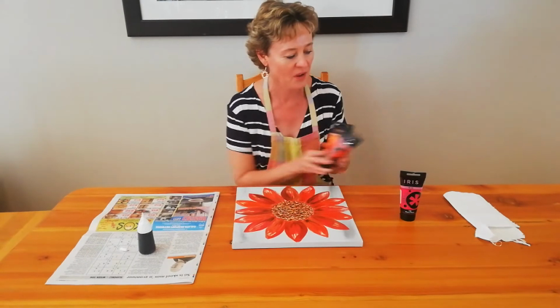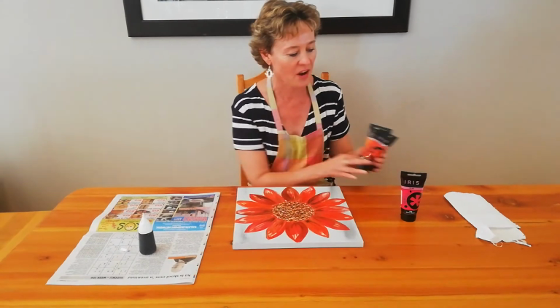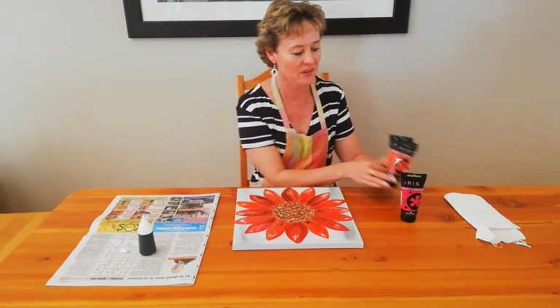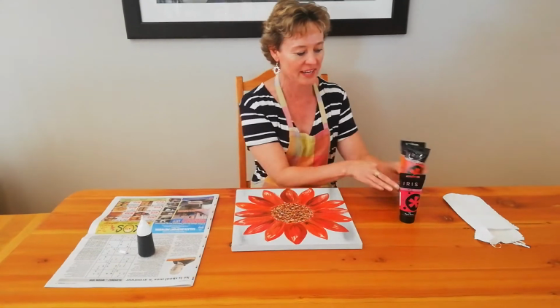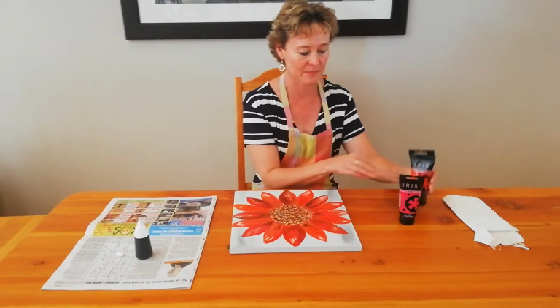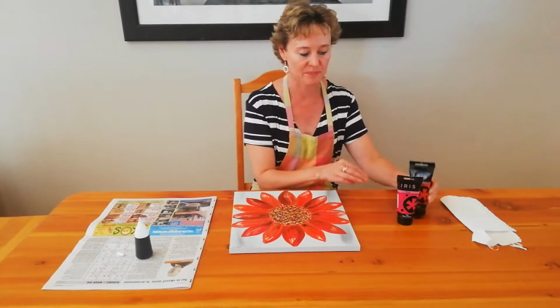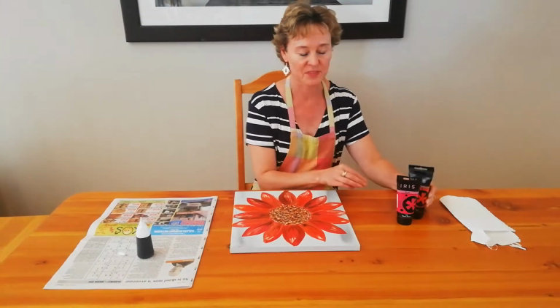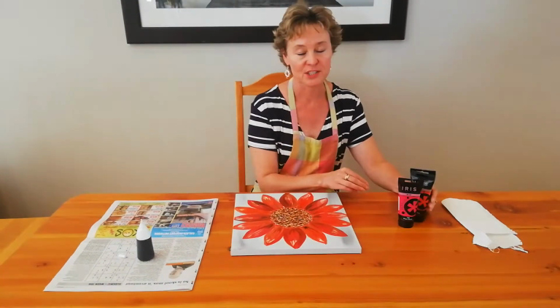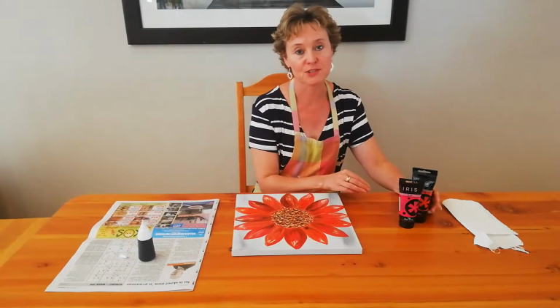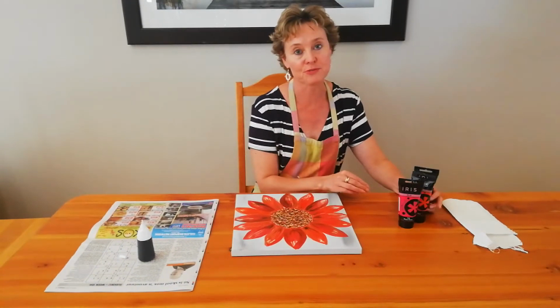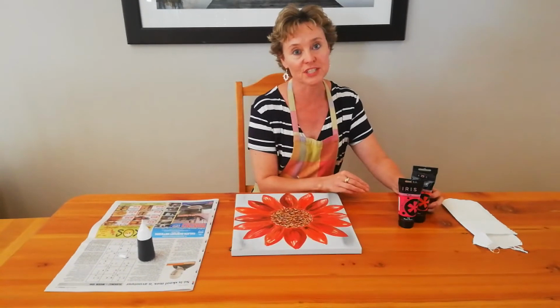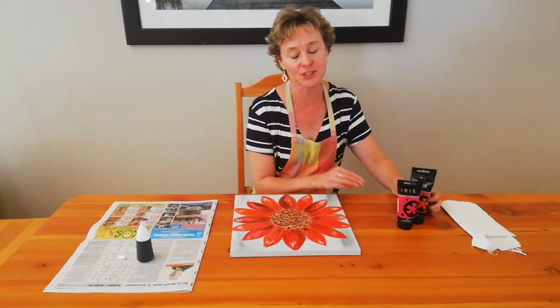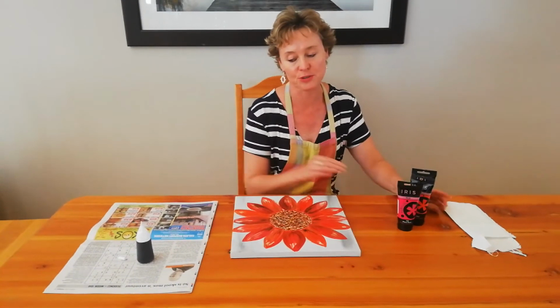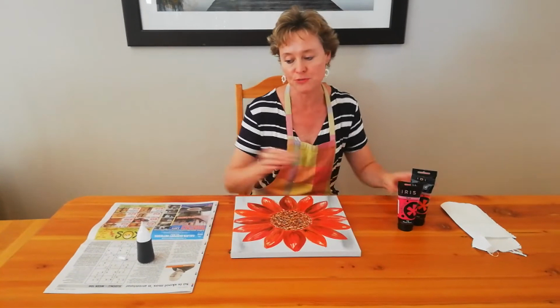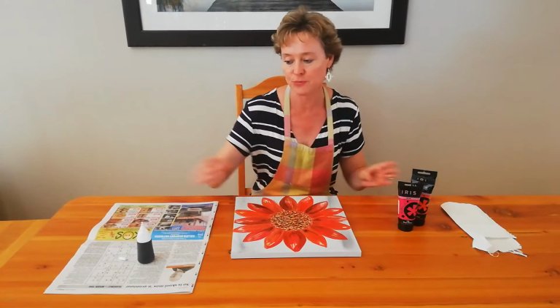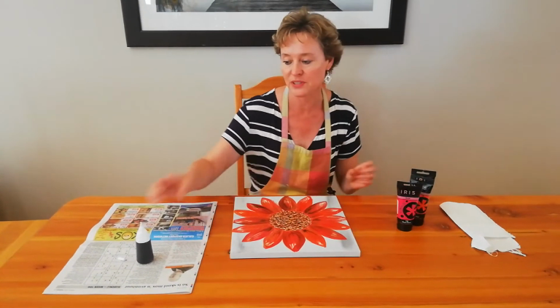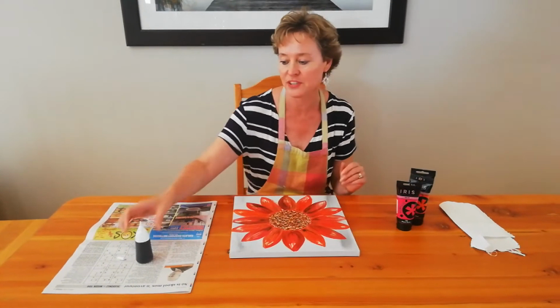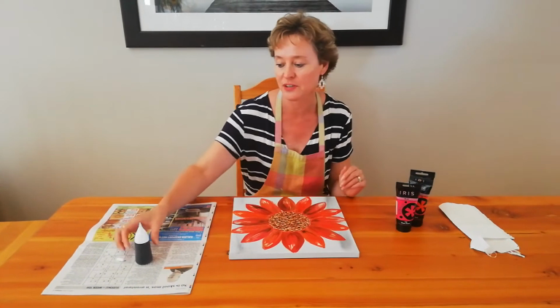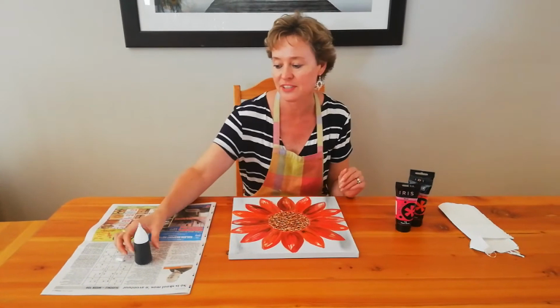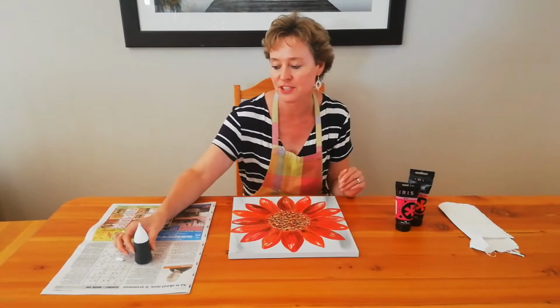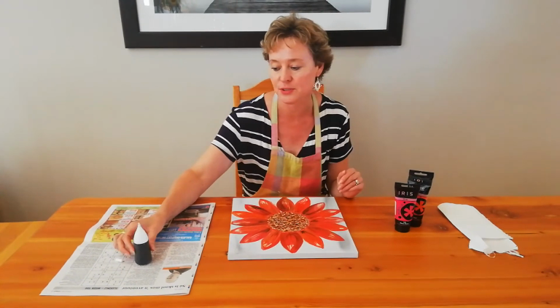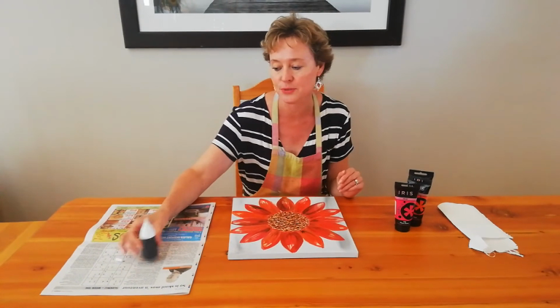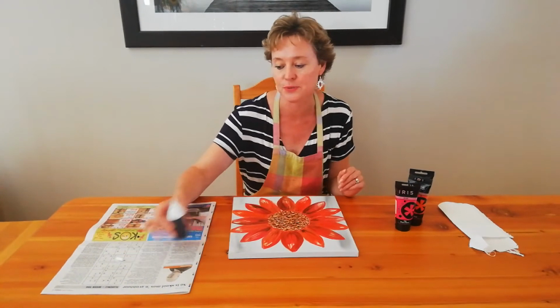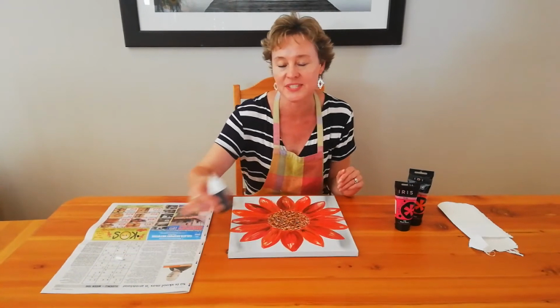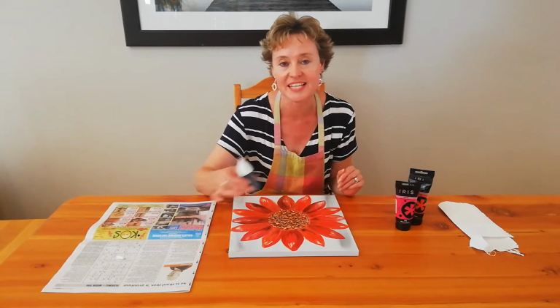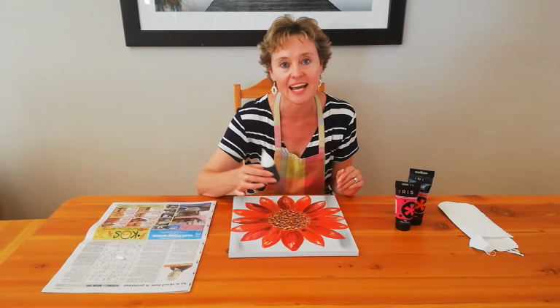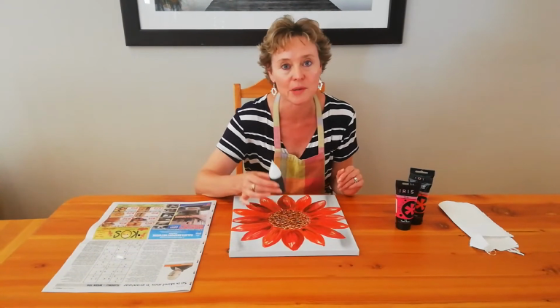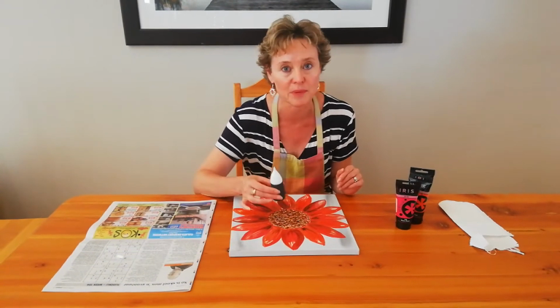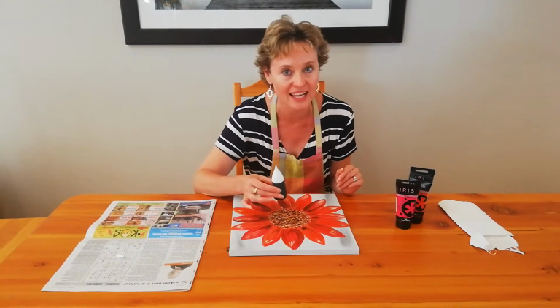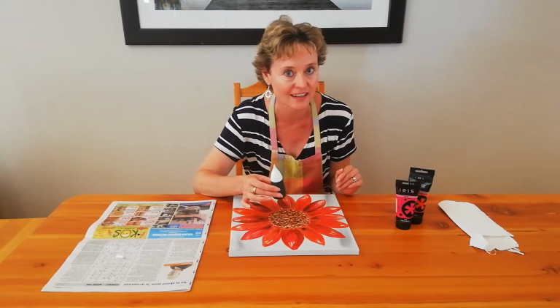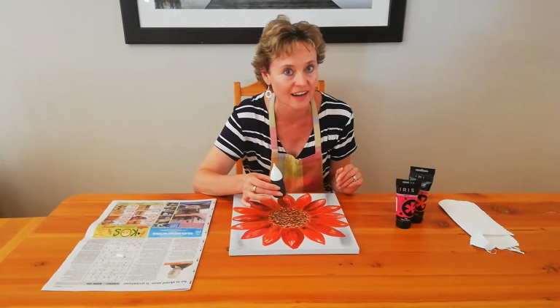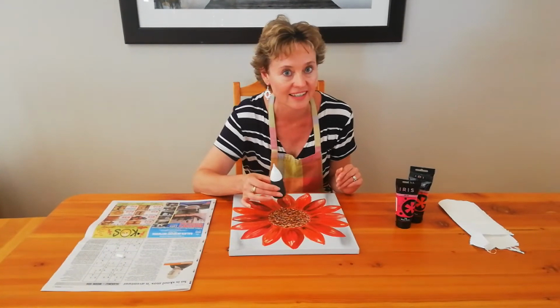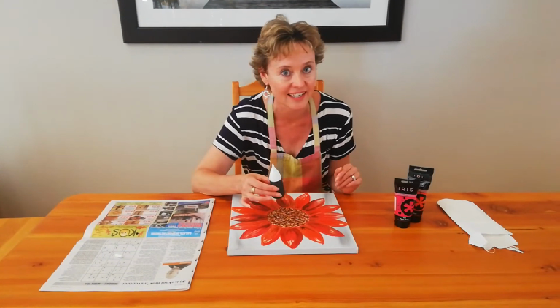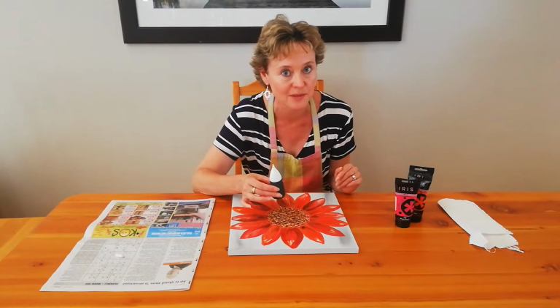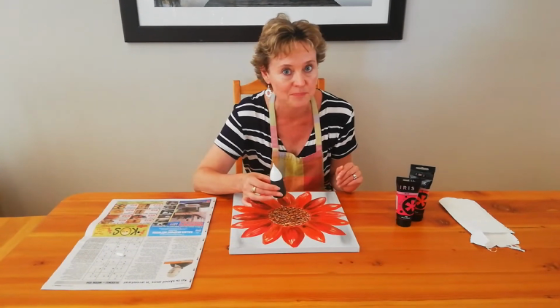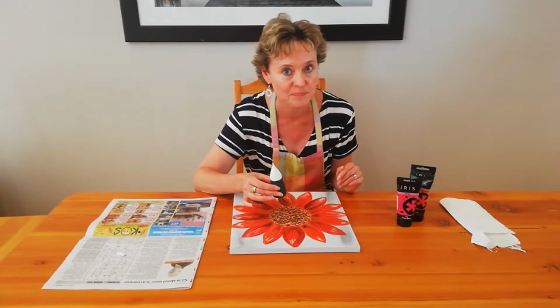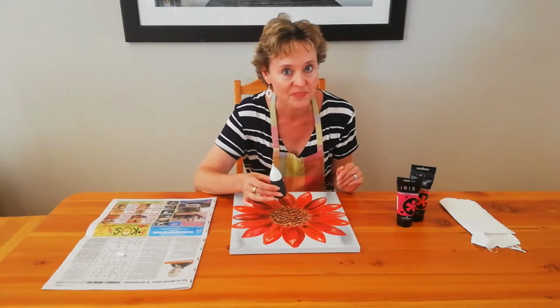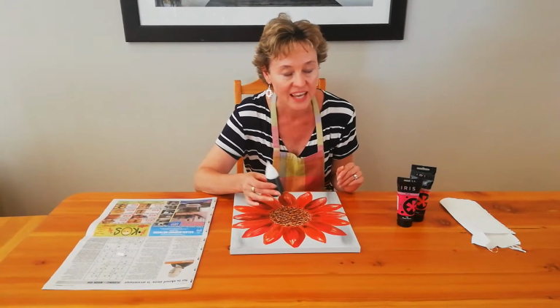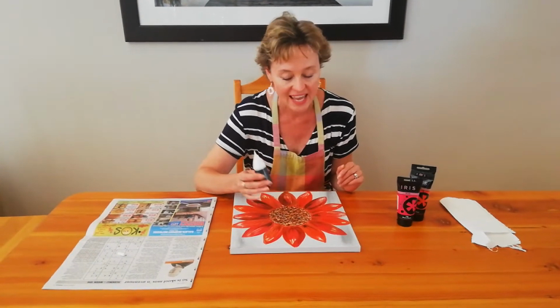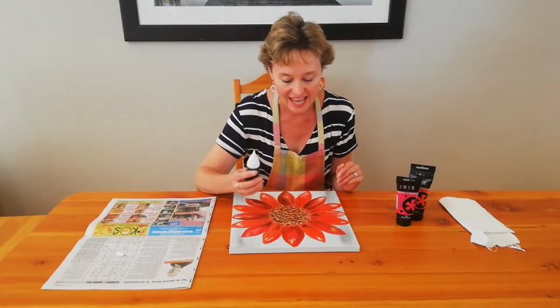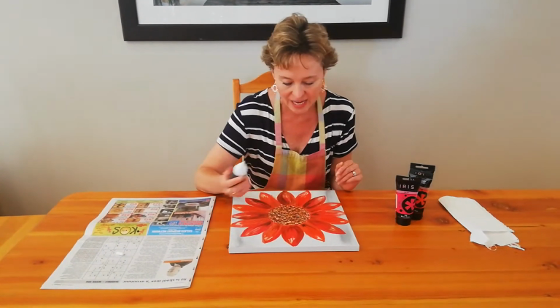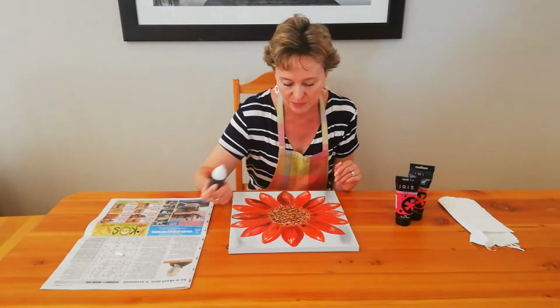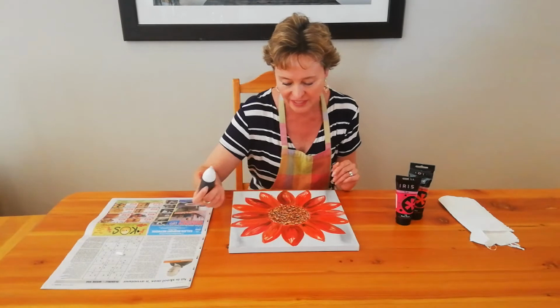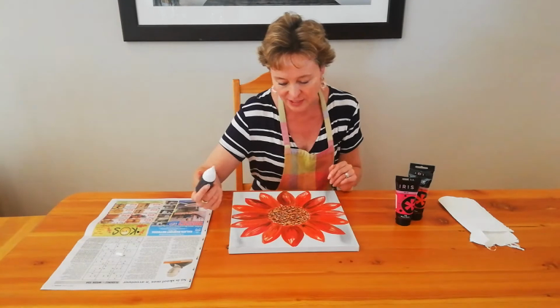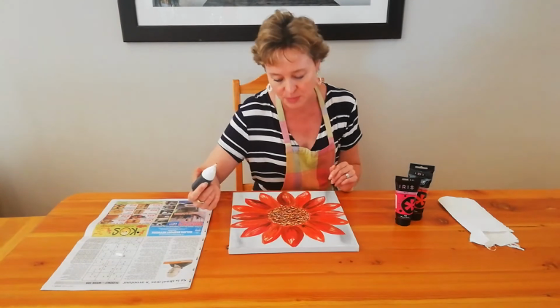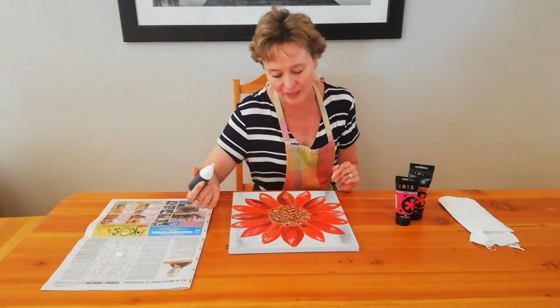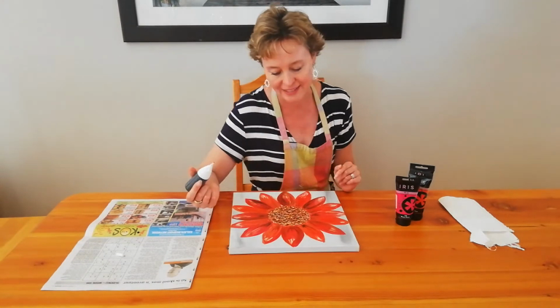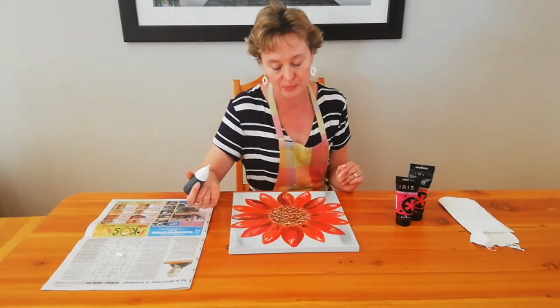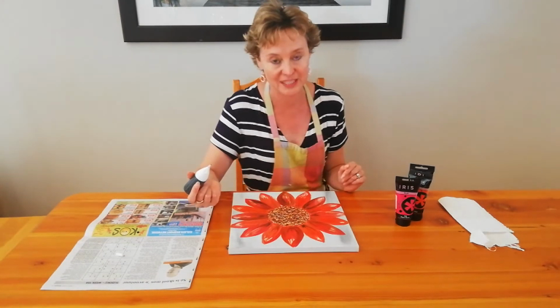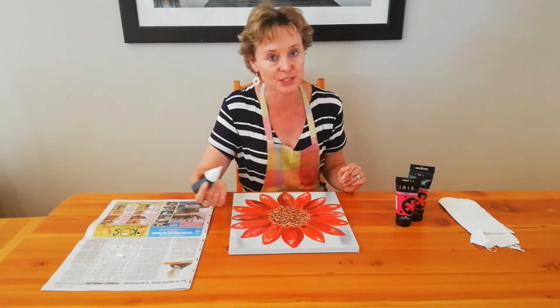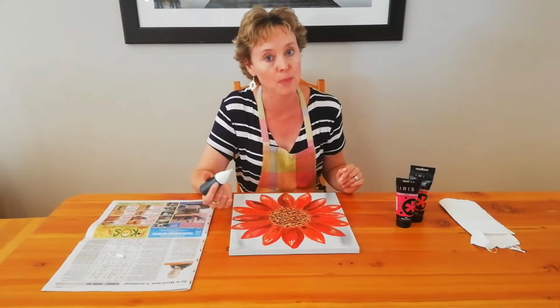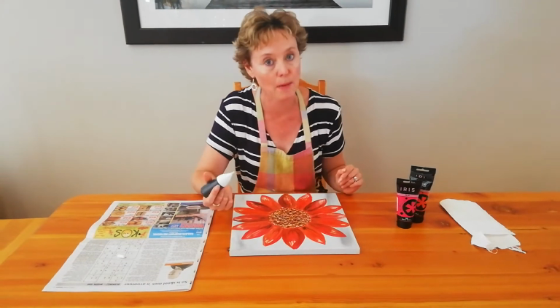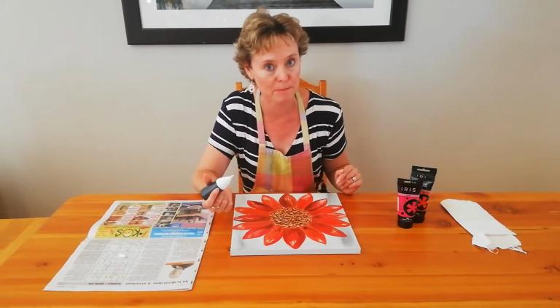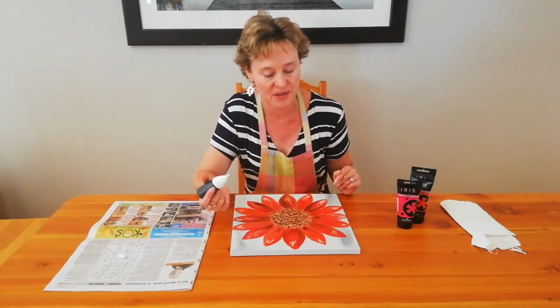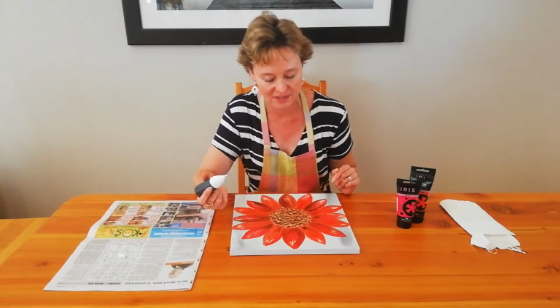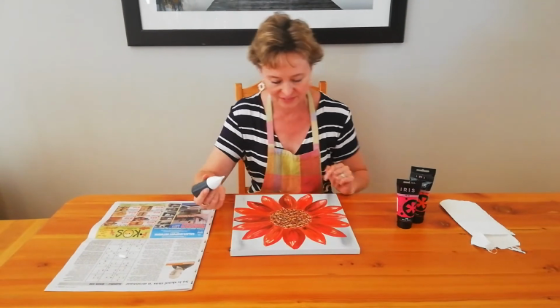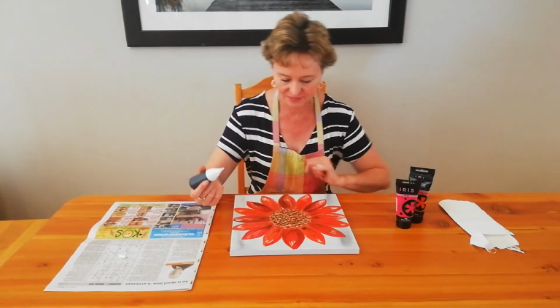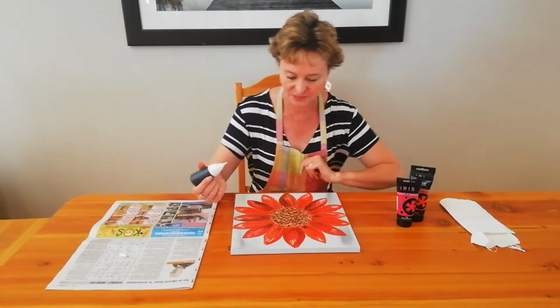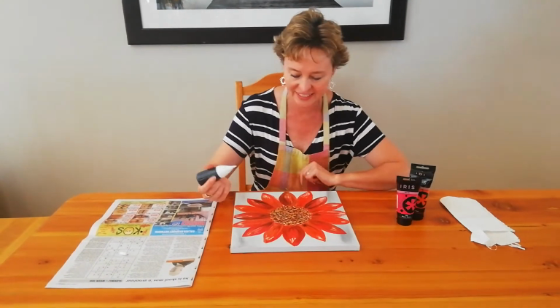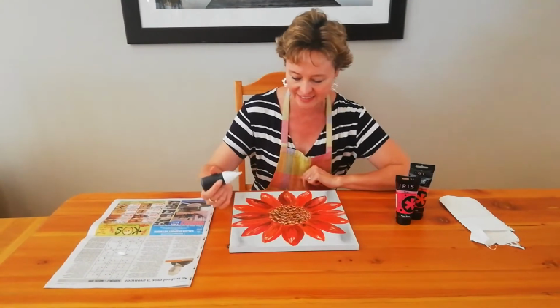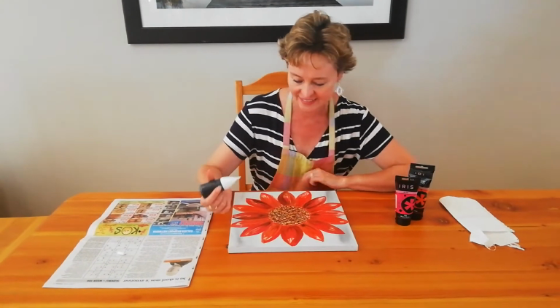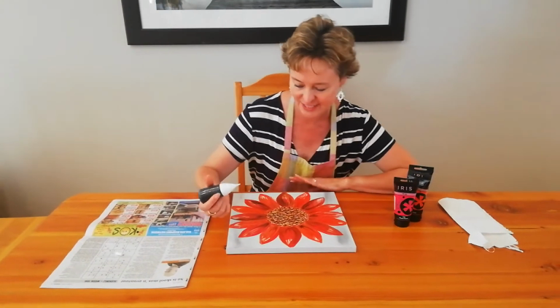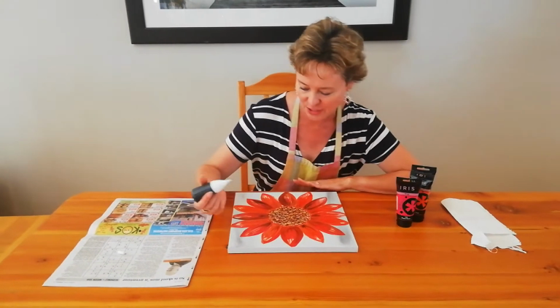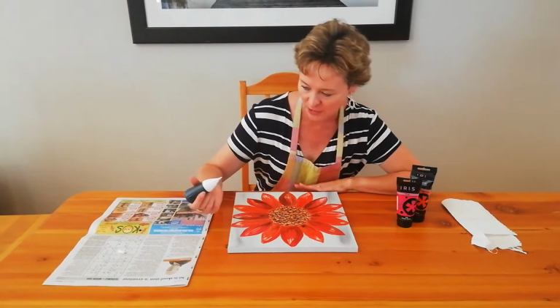To finish it off, we are going to use a black liner, and we're going to make the picture pop. Ready, let's go.